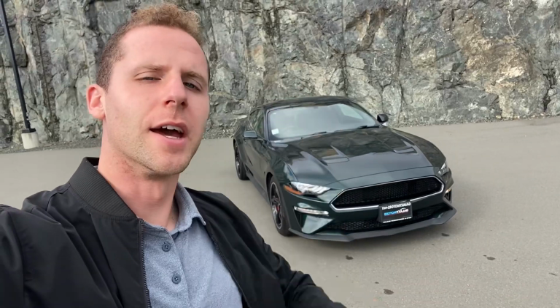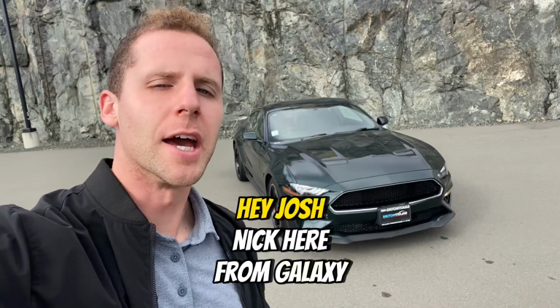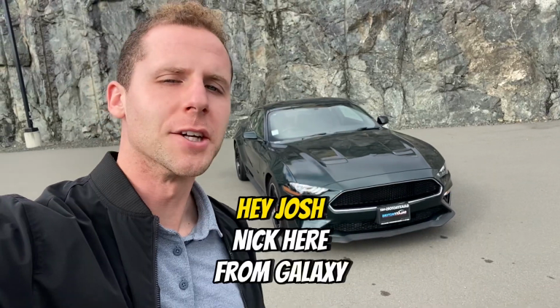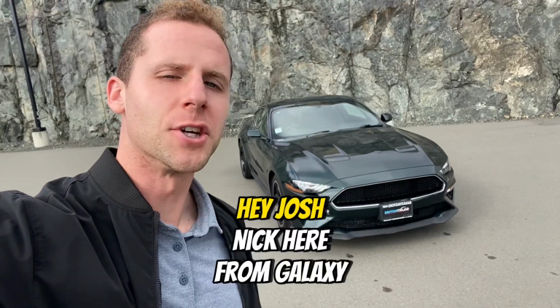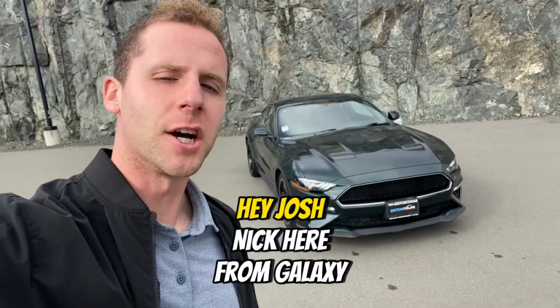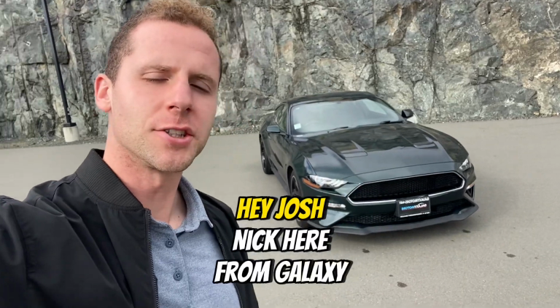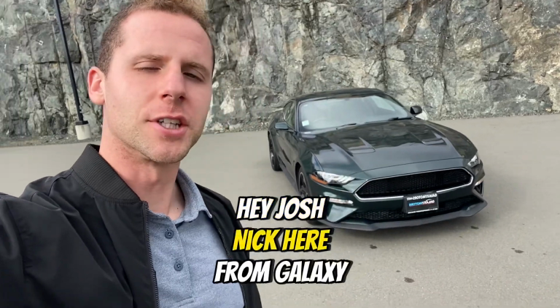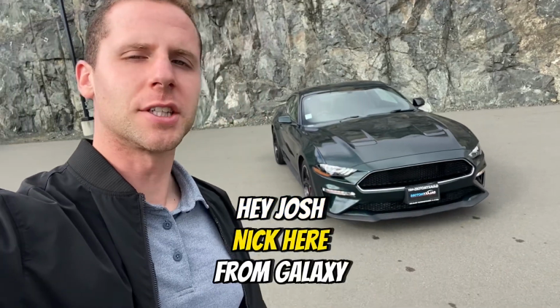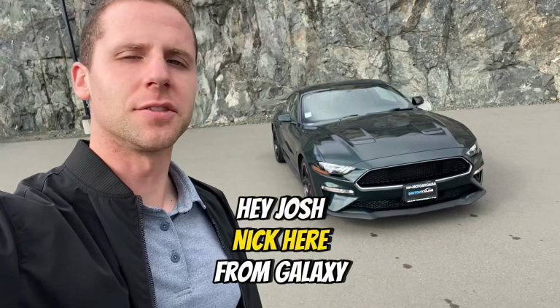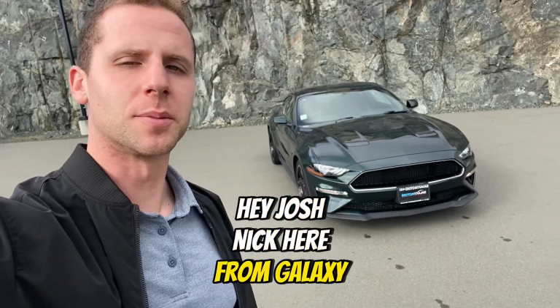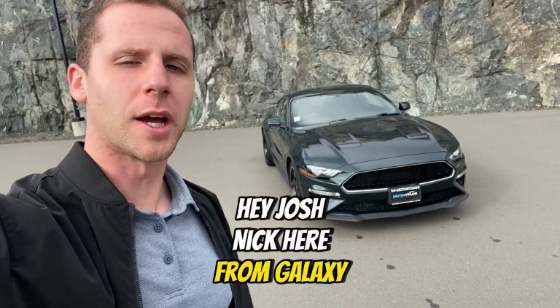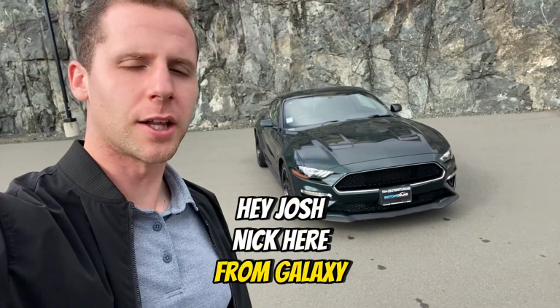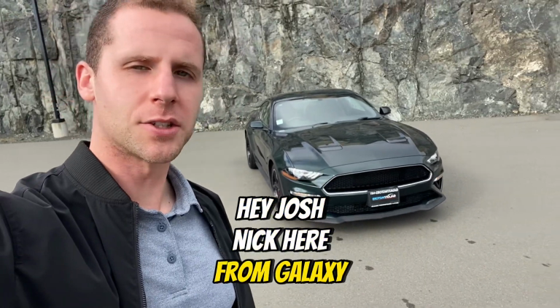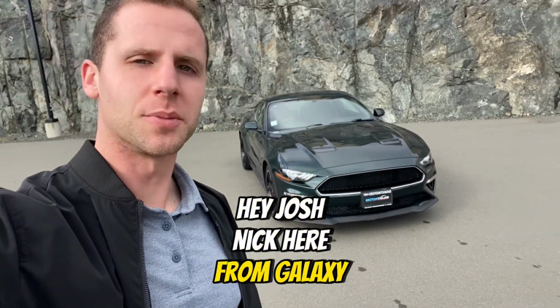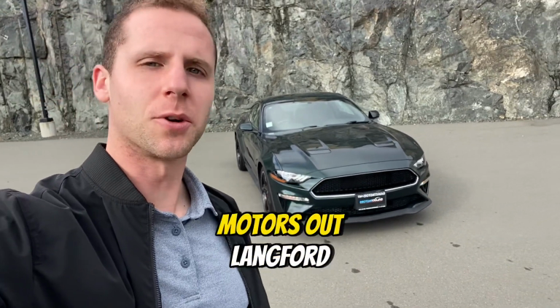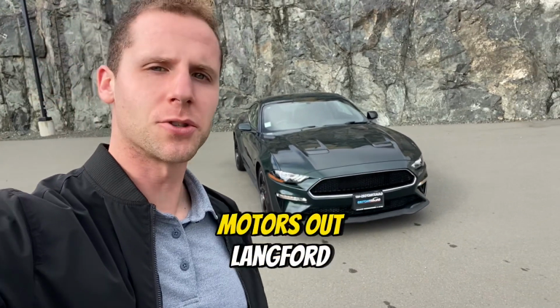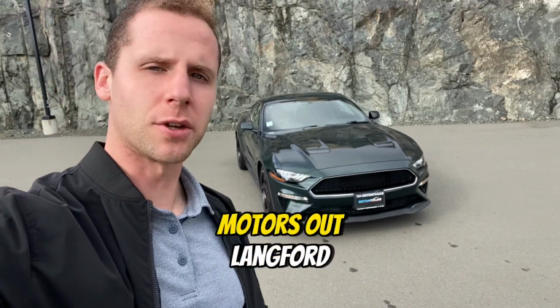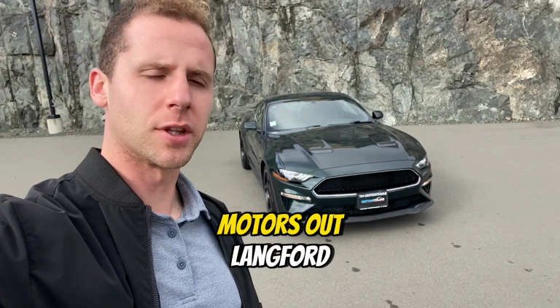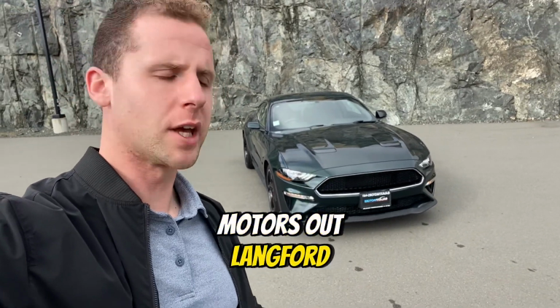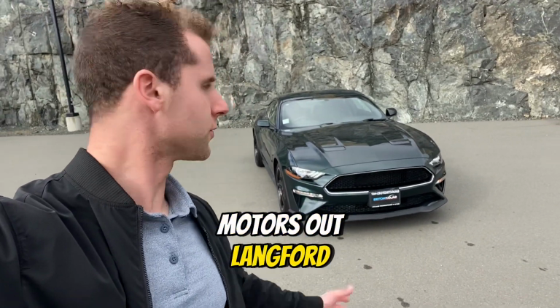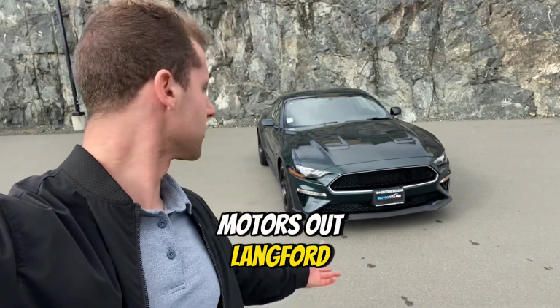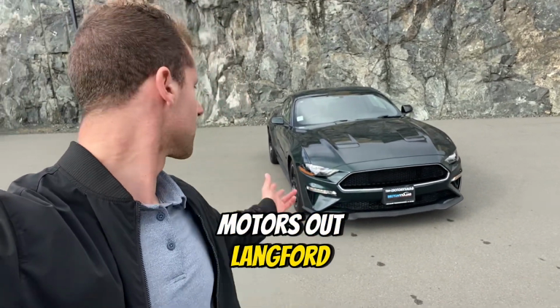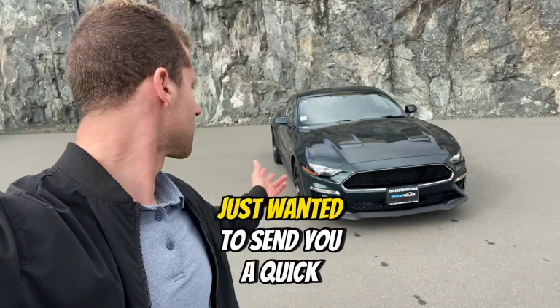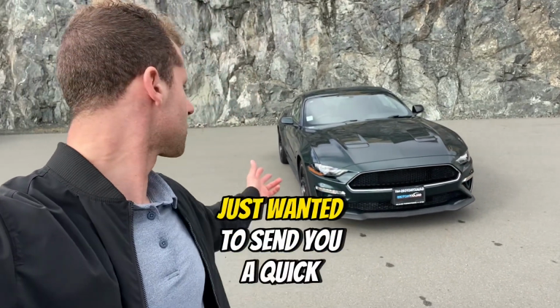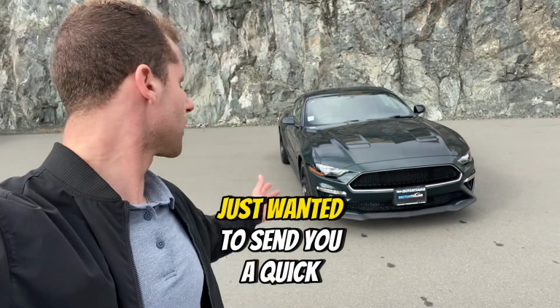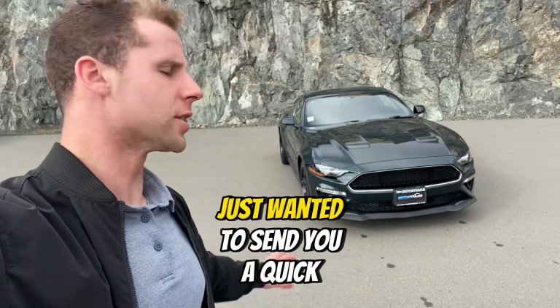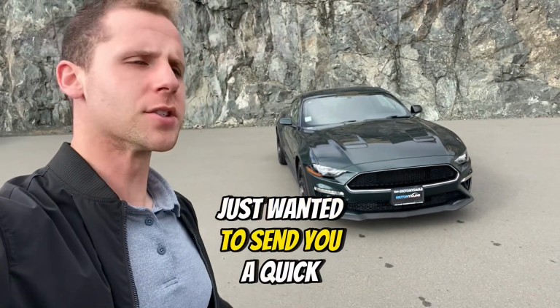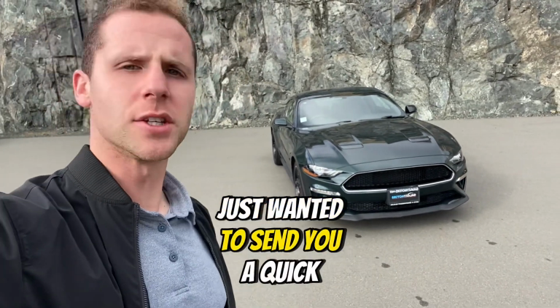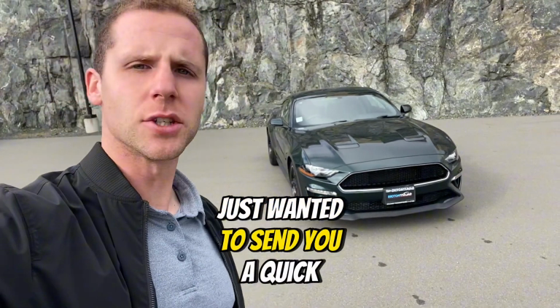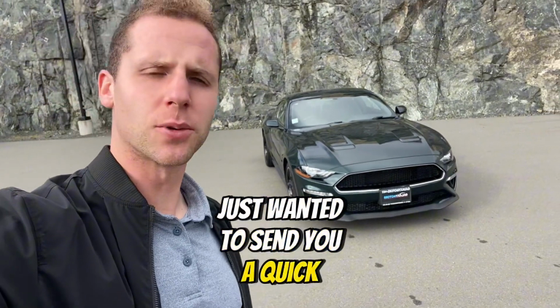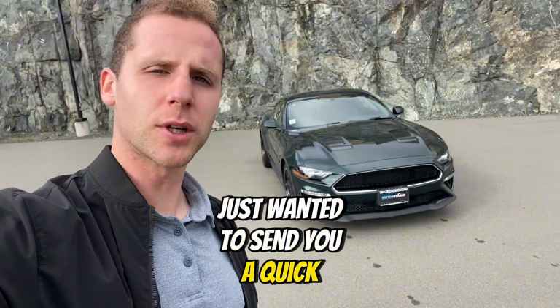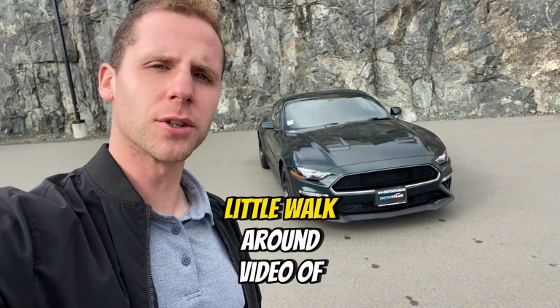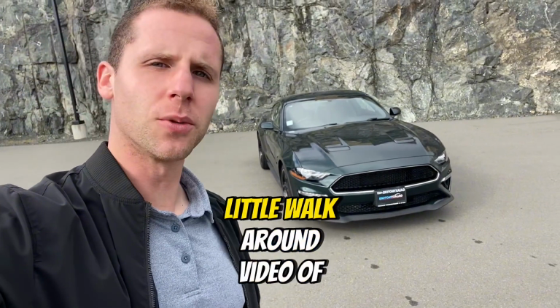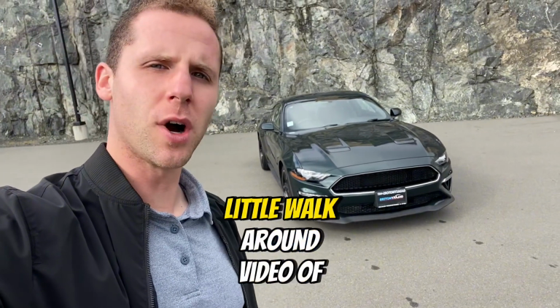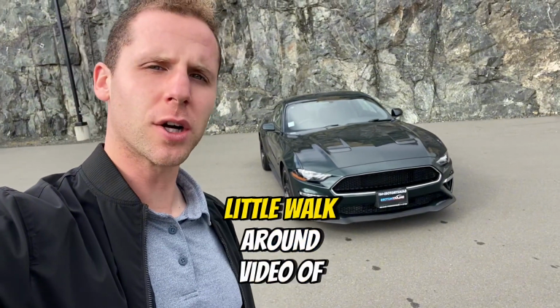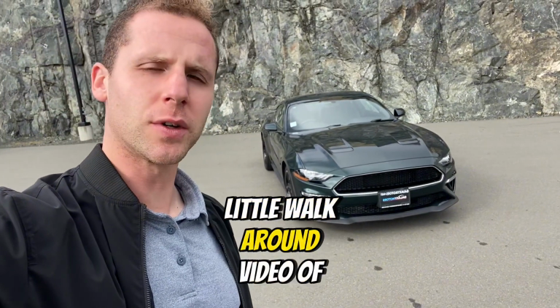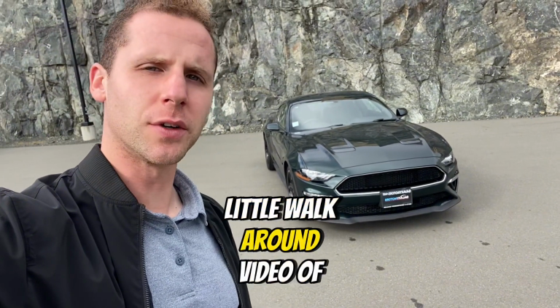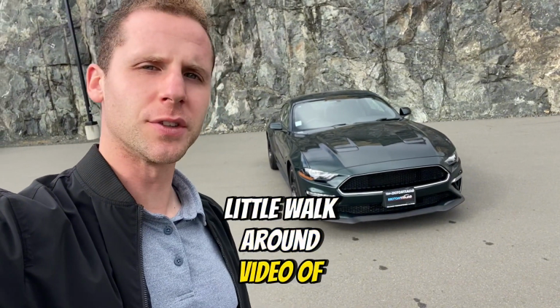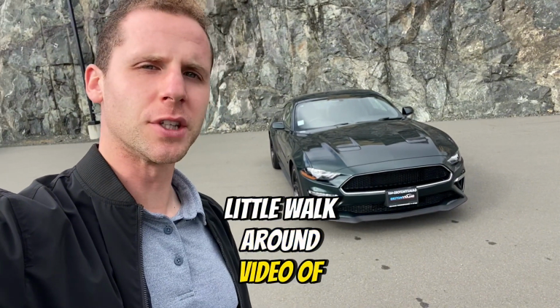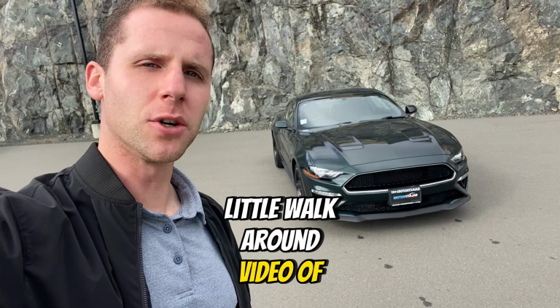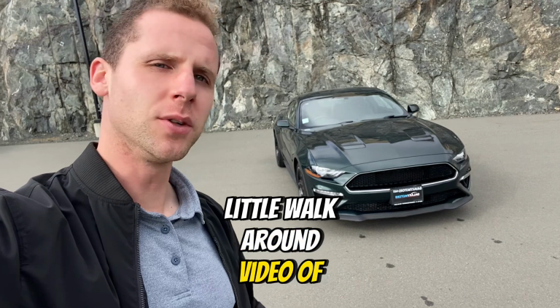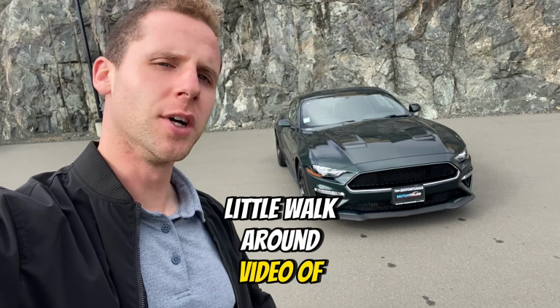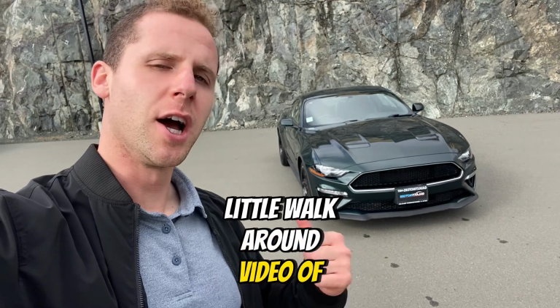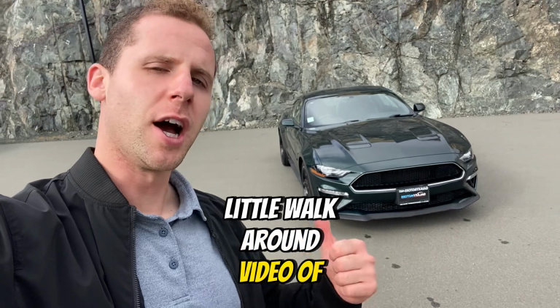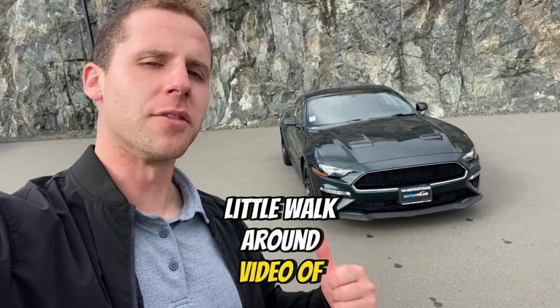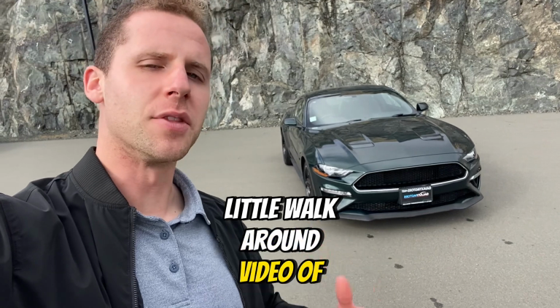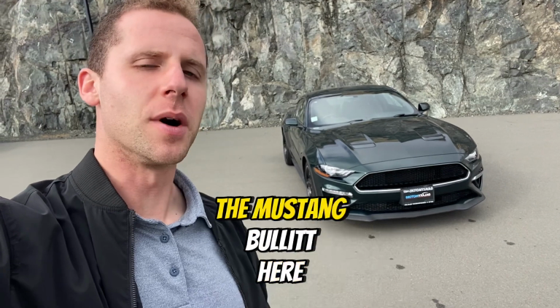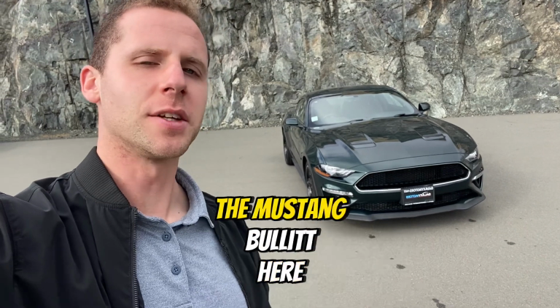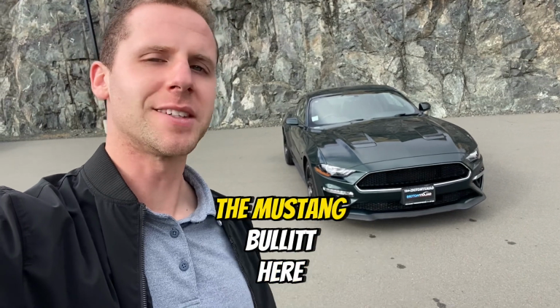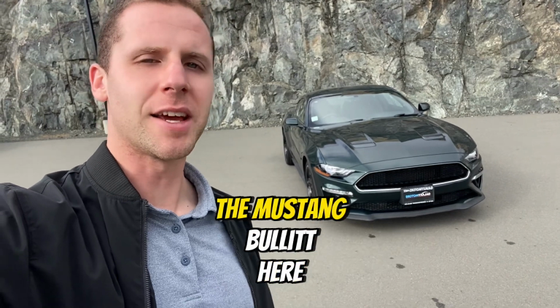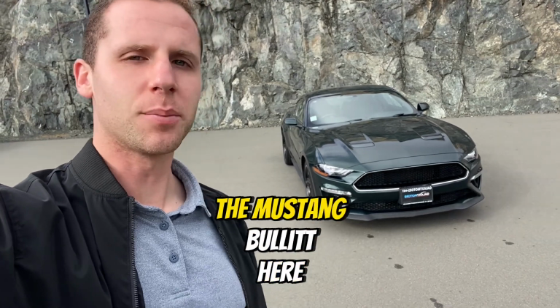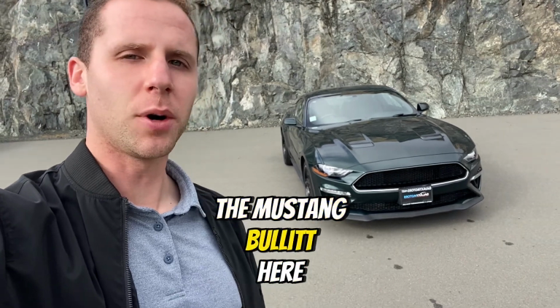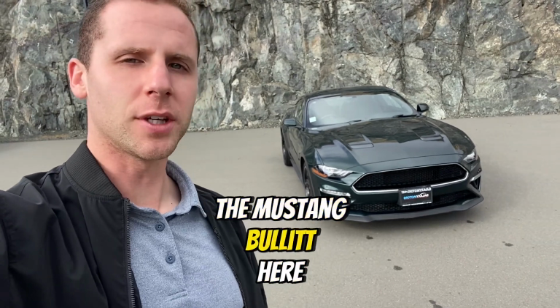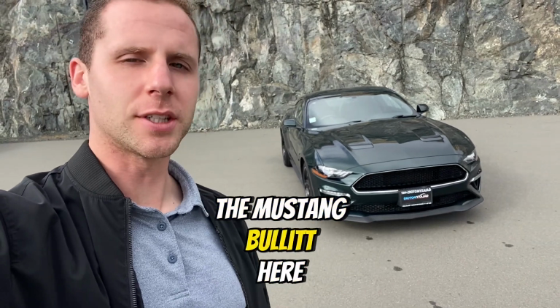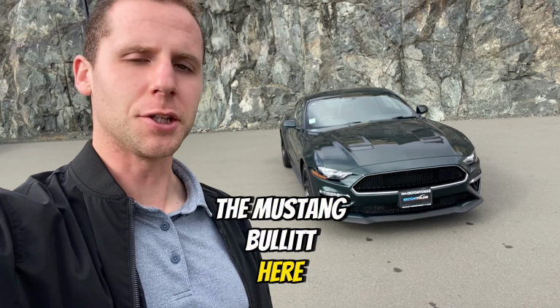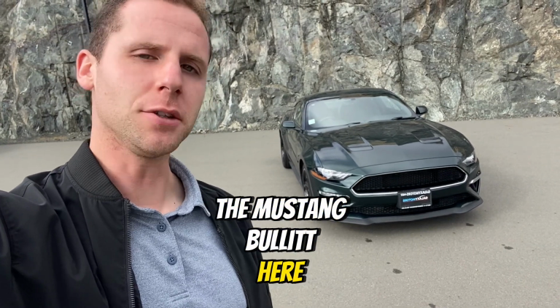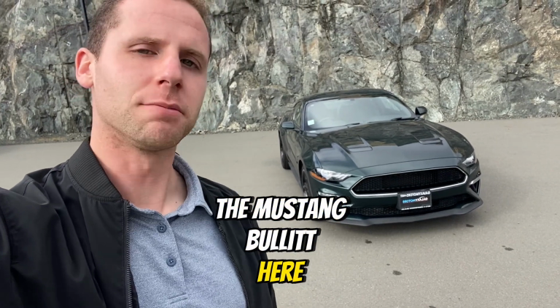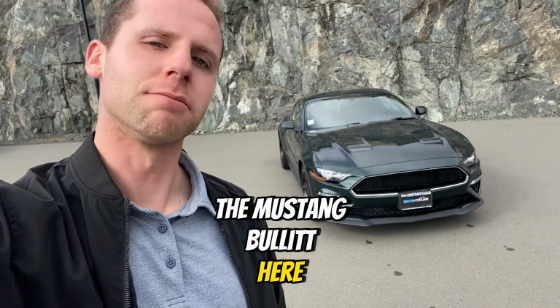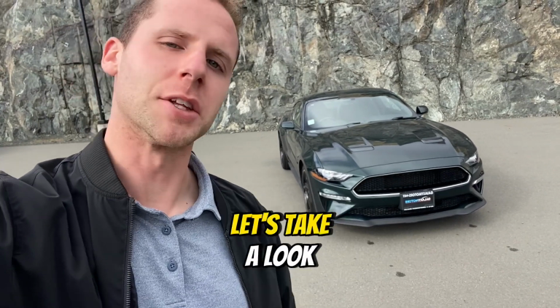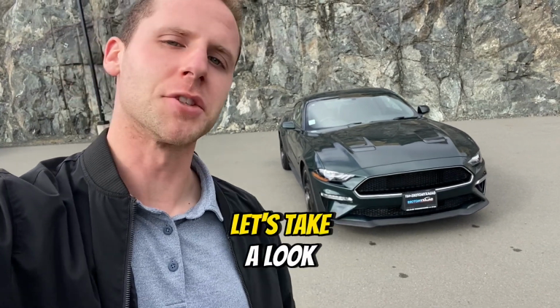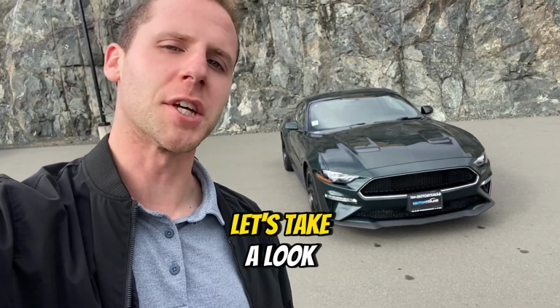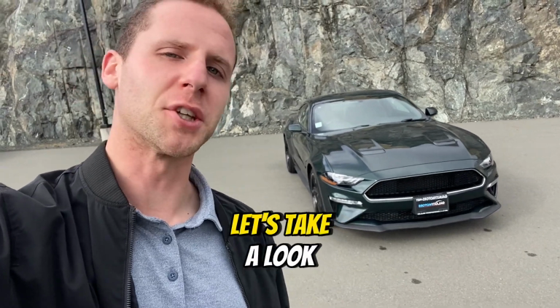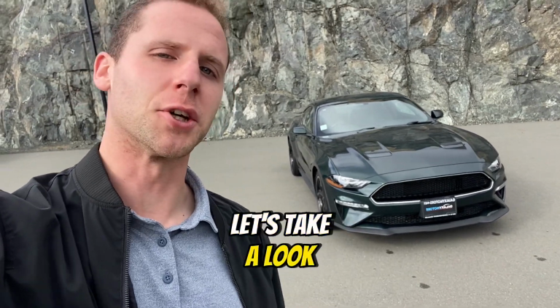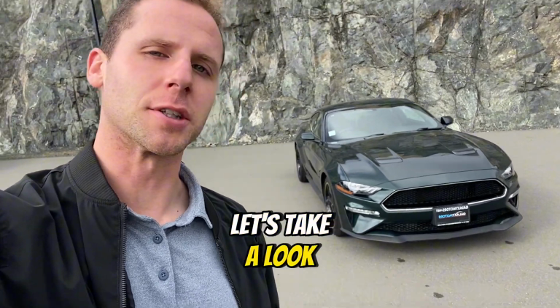Hey Josh, Nick here from Galaxy Motors out in Lankford. Just wanted to send you a quick little walk around video of the Mustang Bullitt here. Let's take a look.